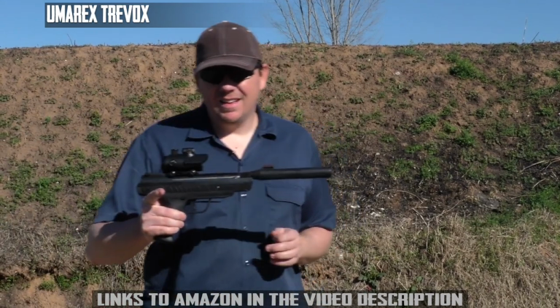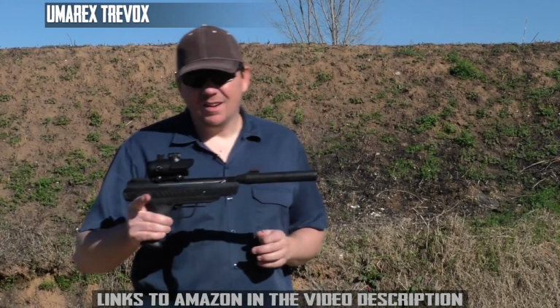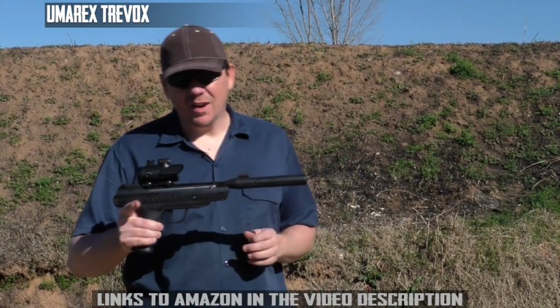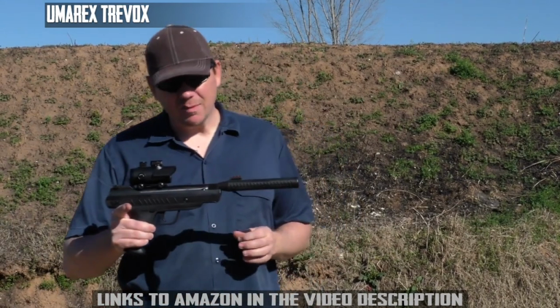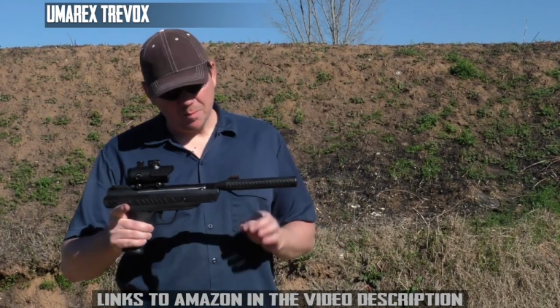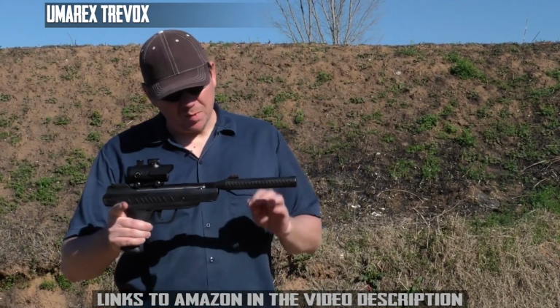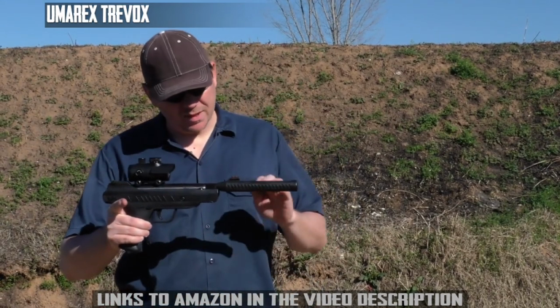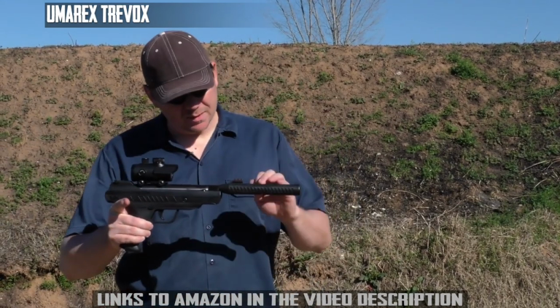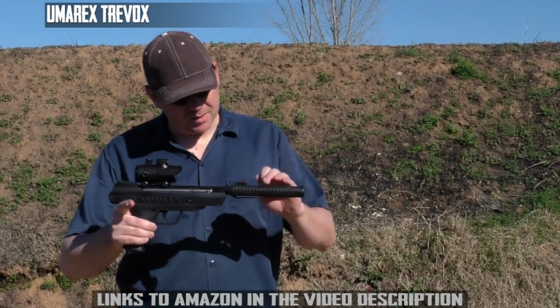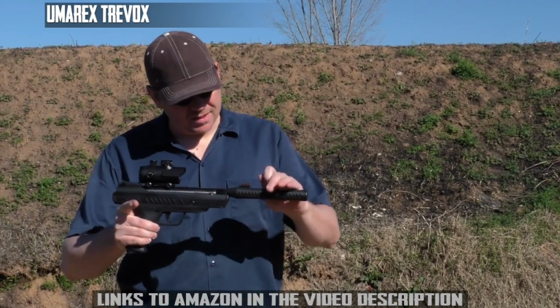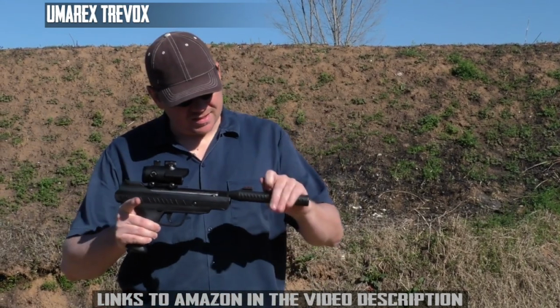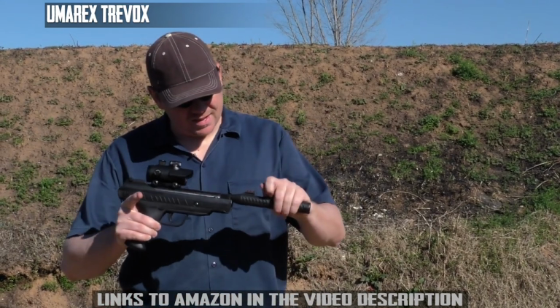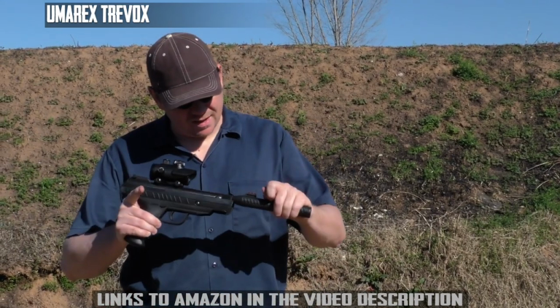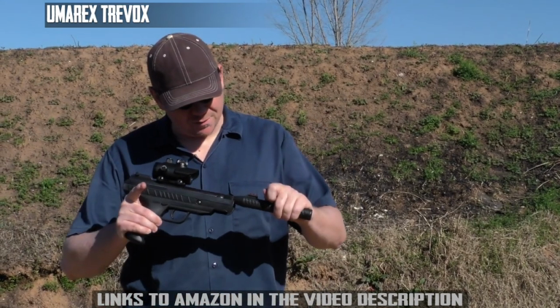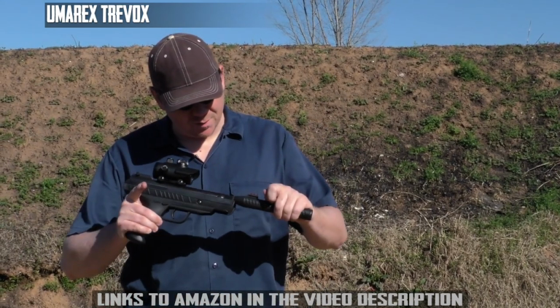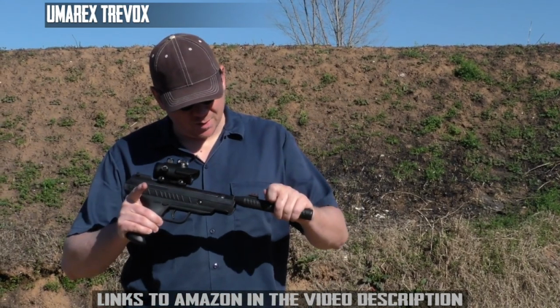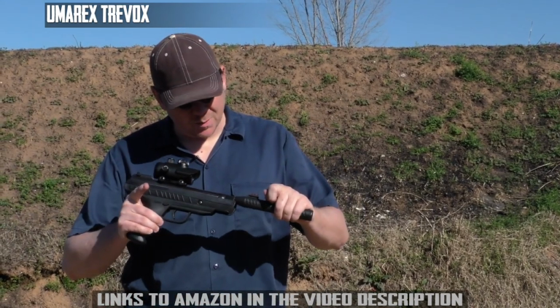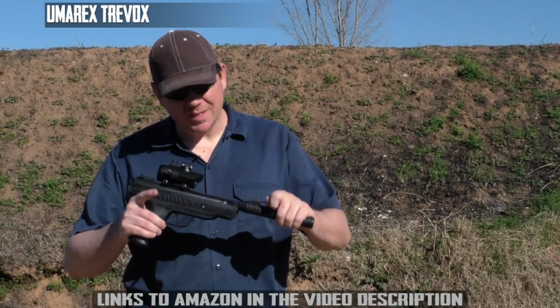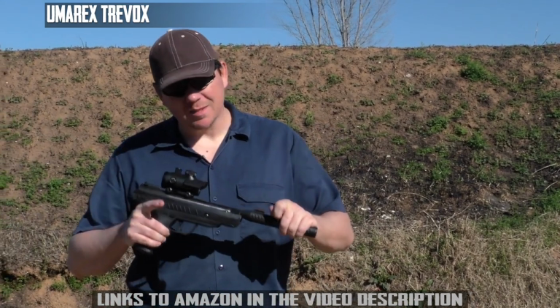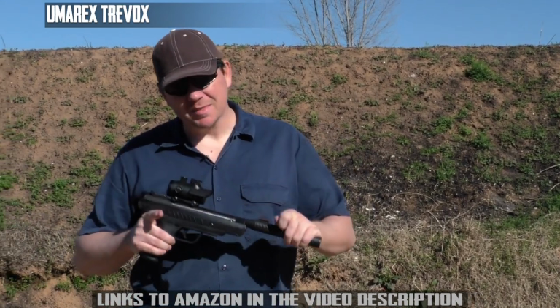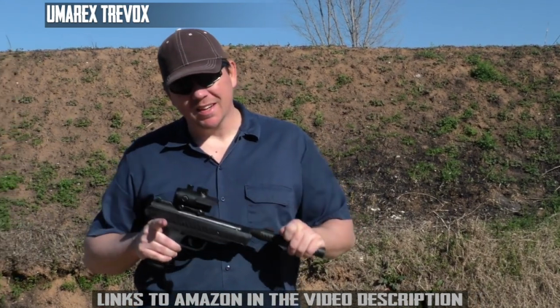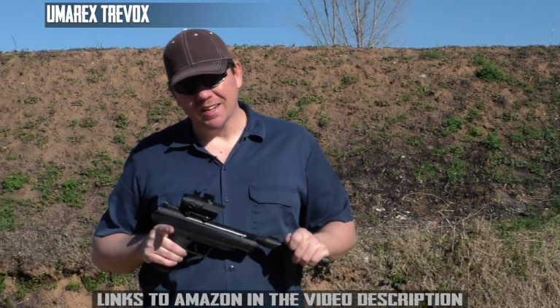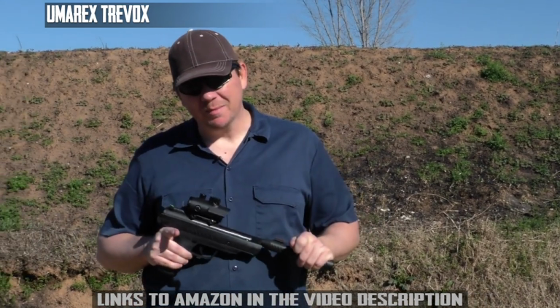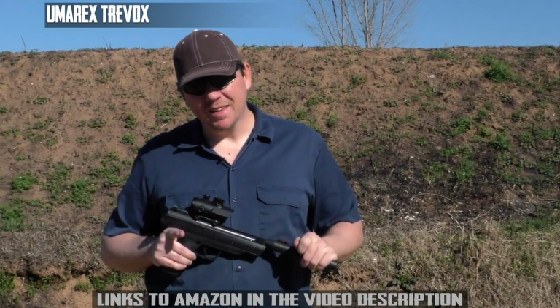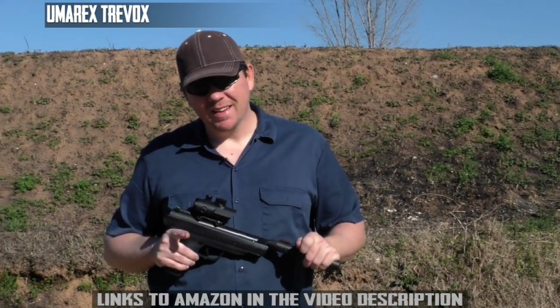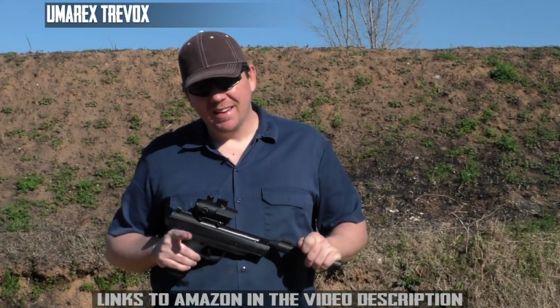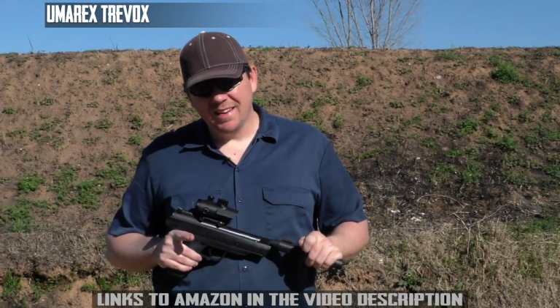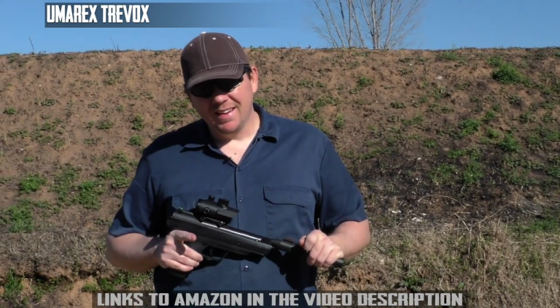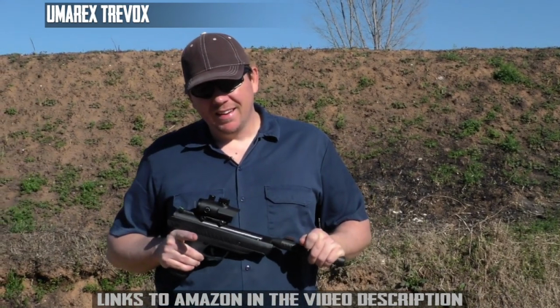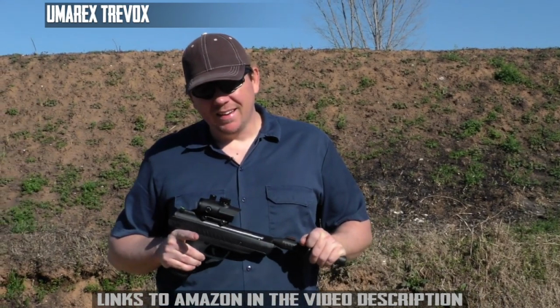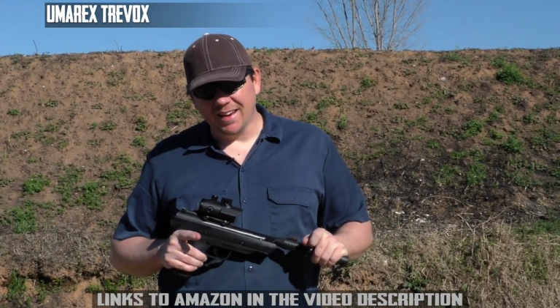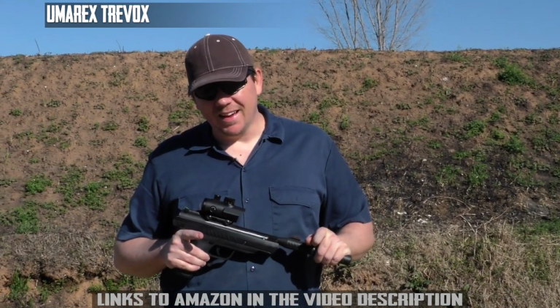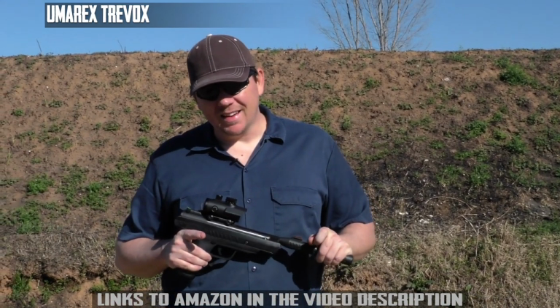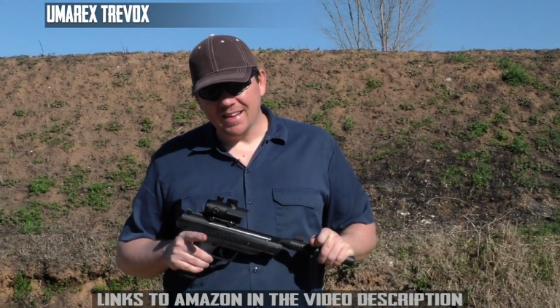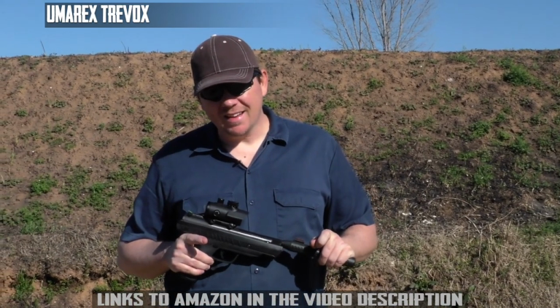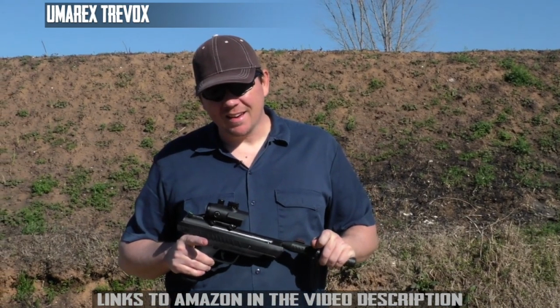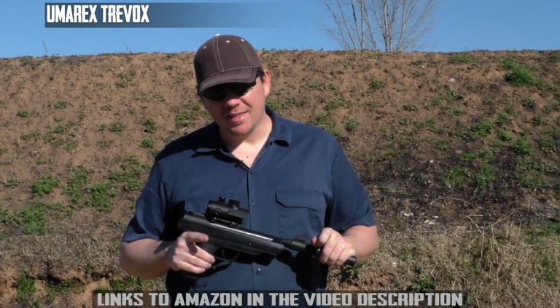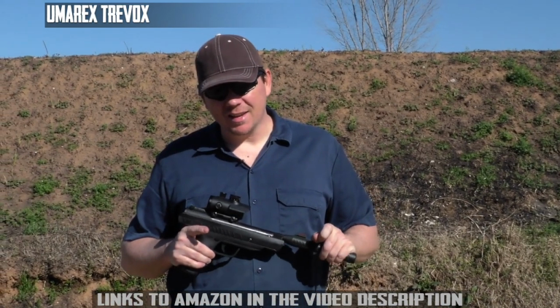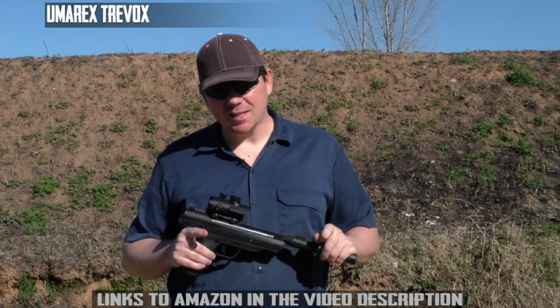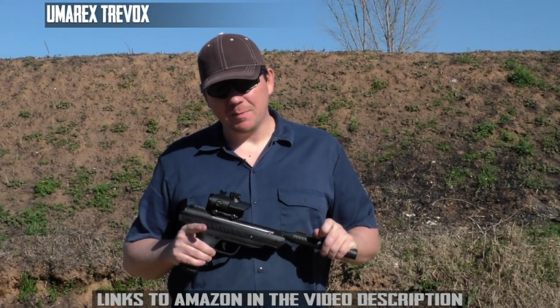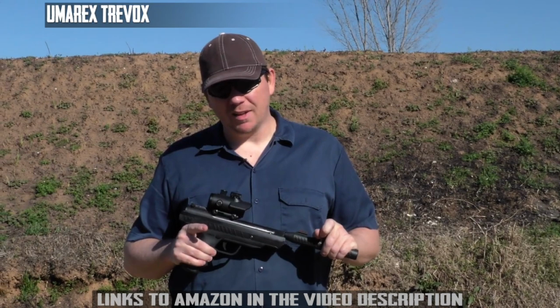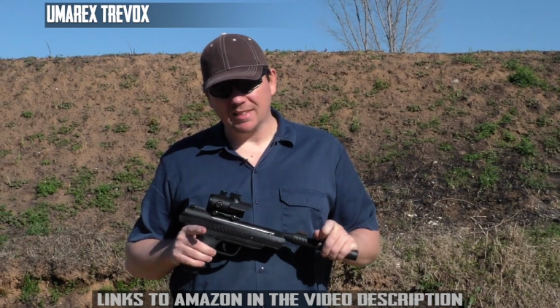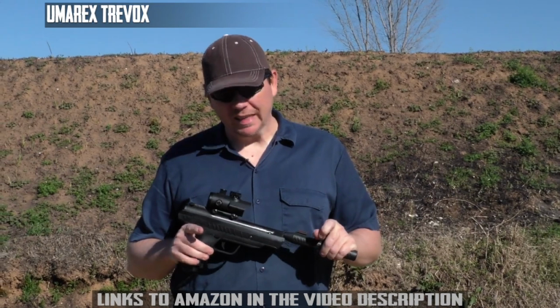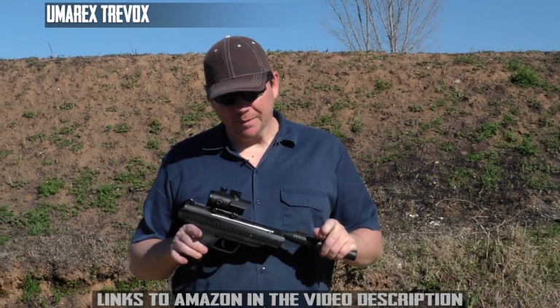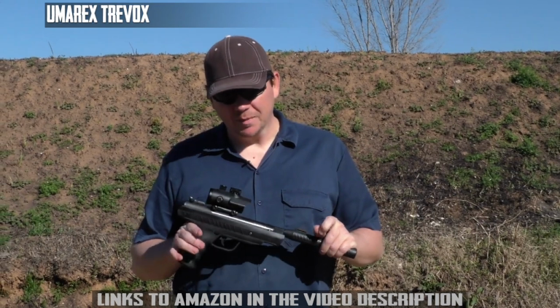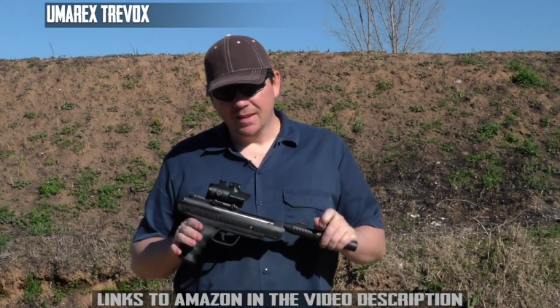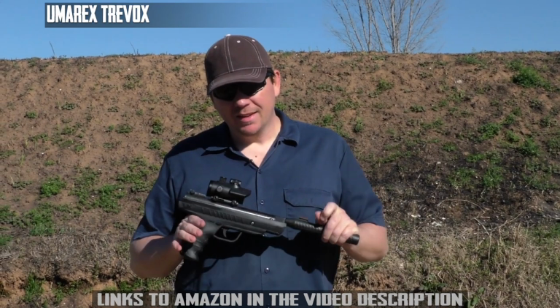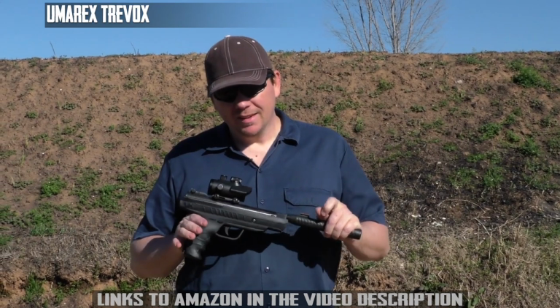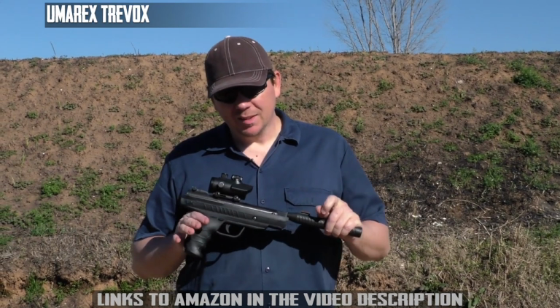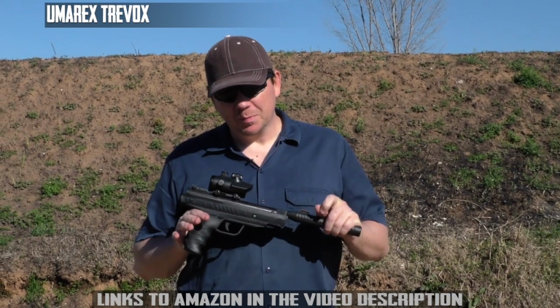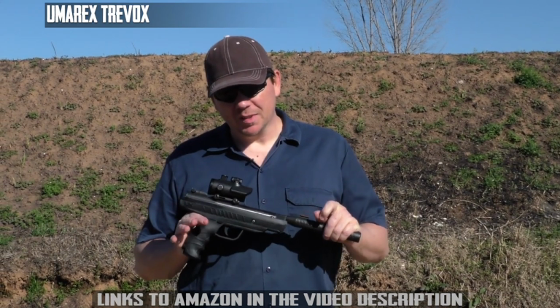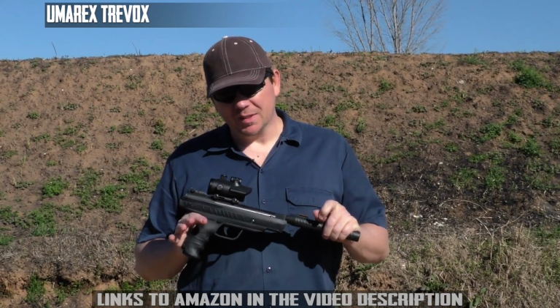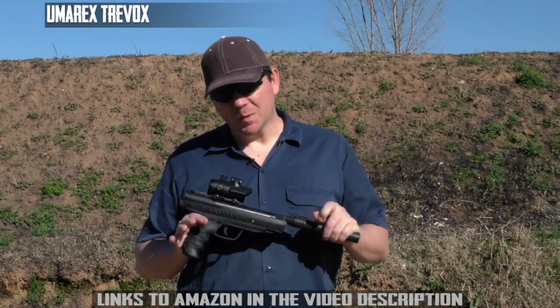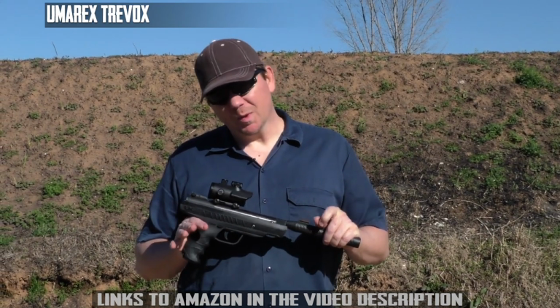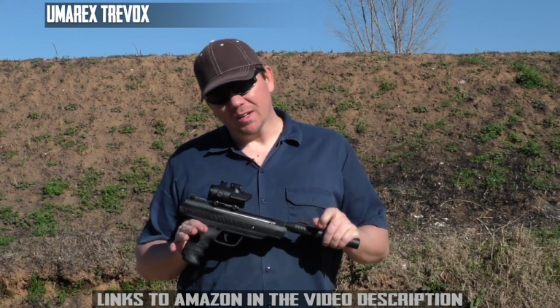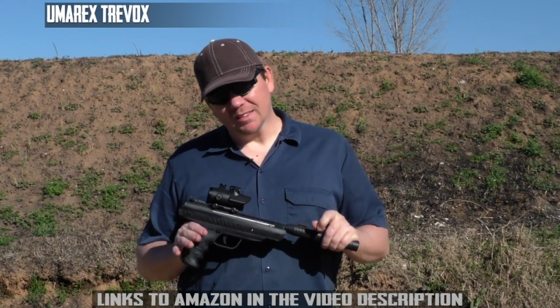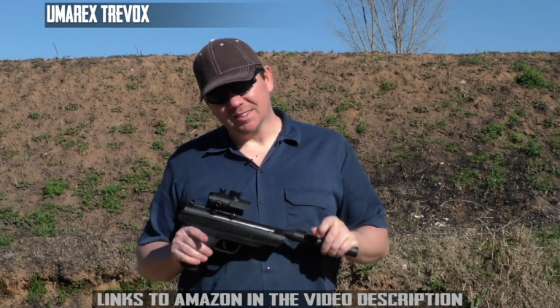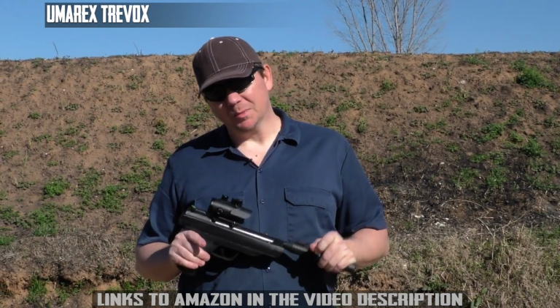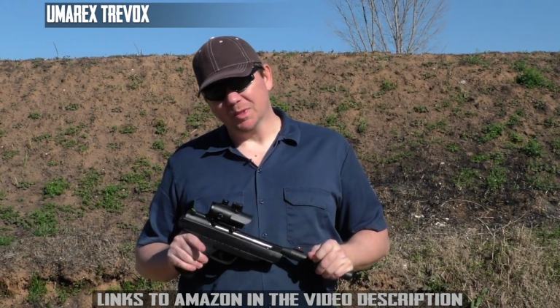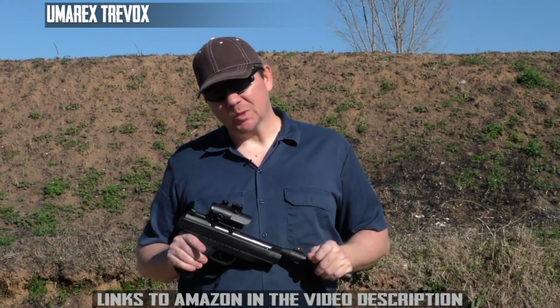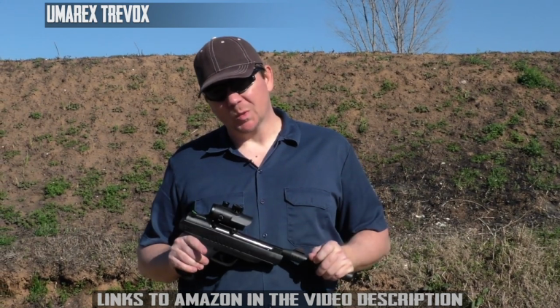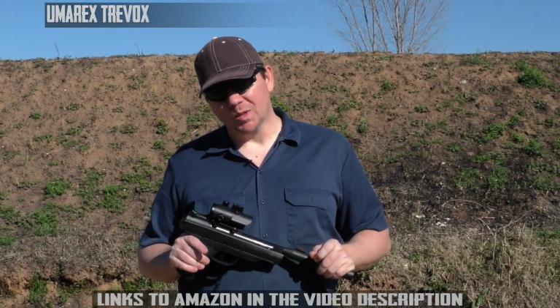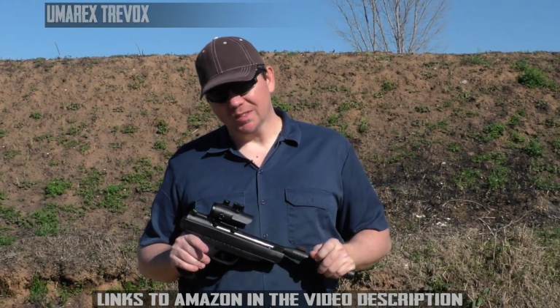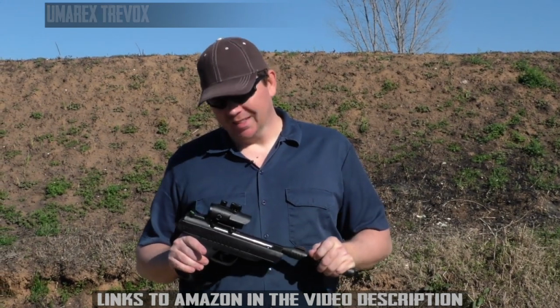I've been playing with this now for quite some time, and I think it's about time to put it to work on some real squirrels.